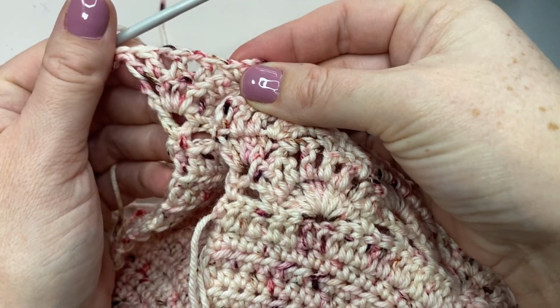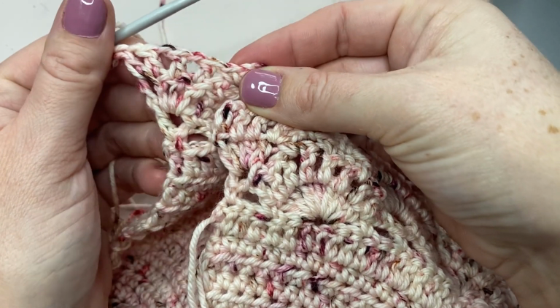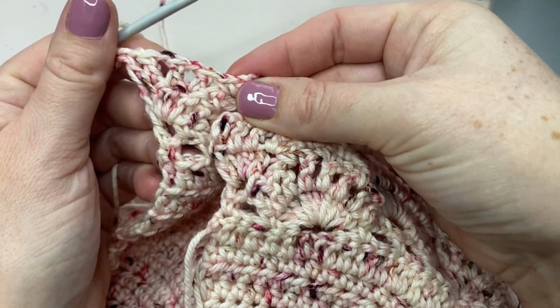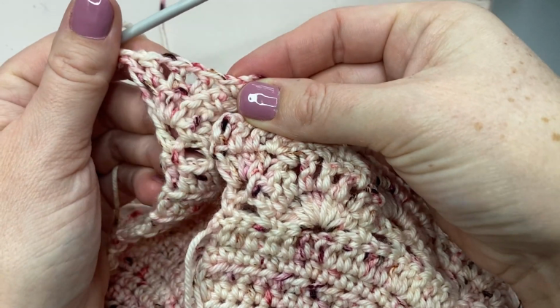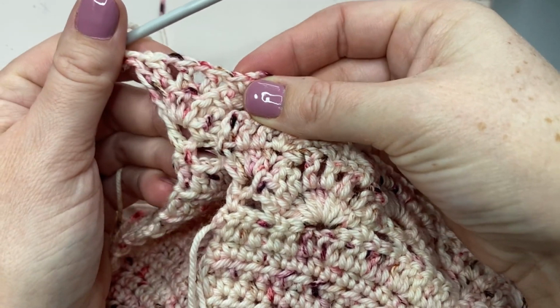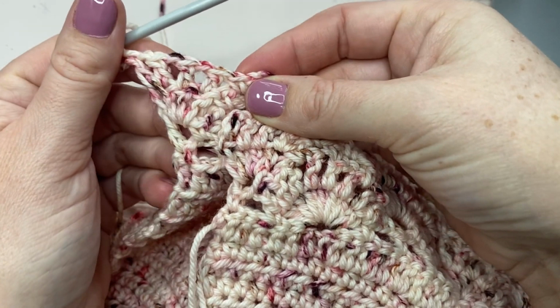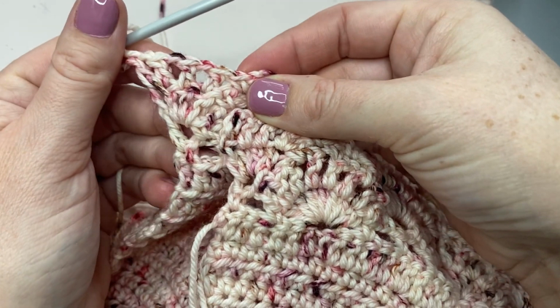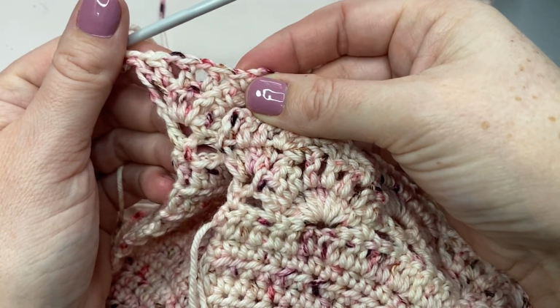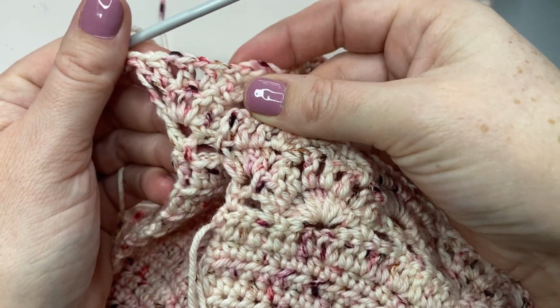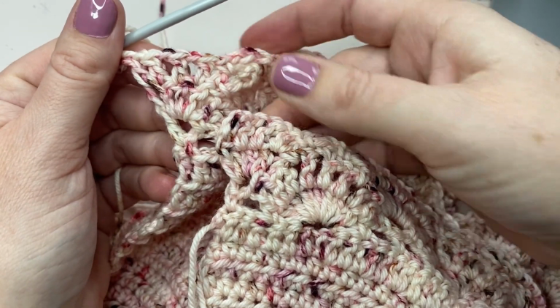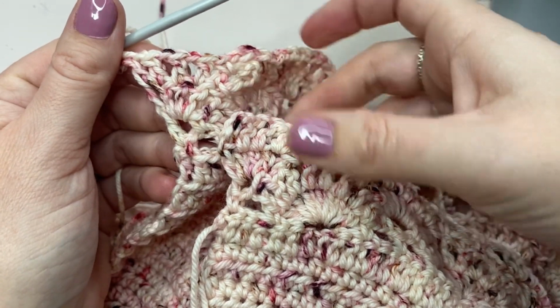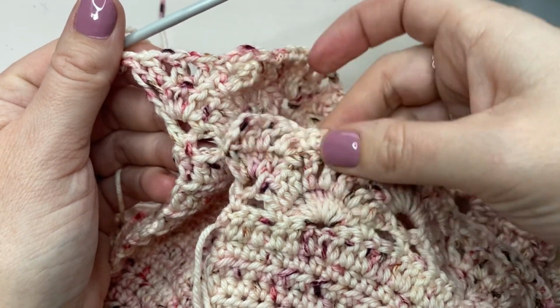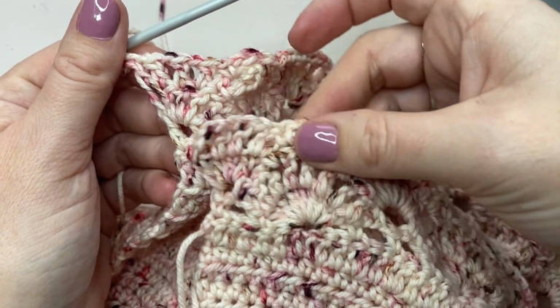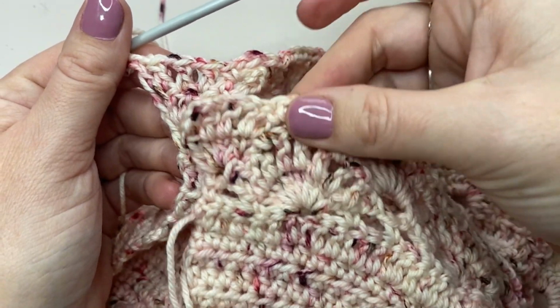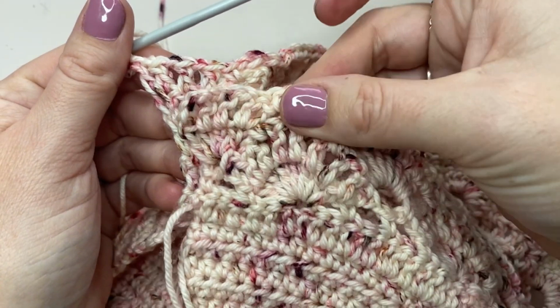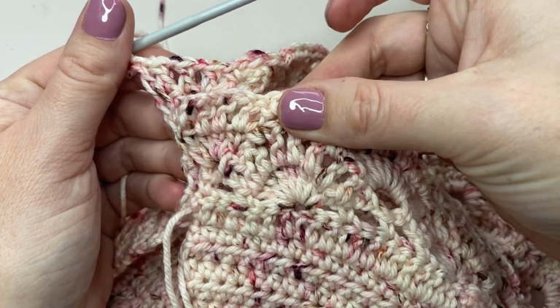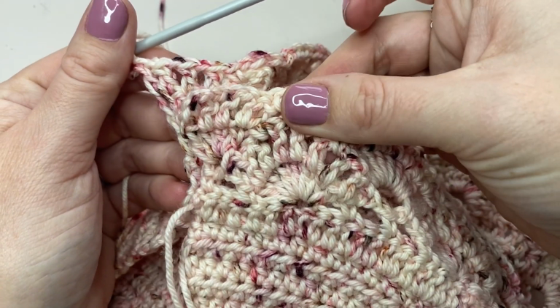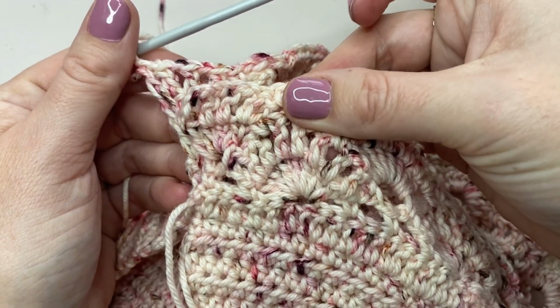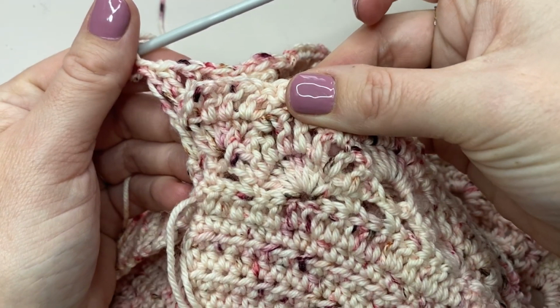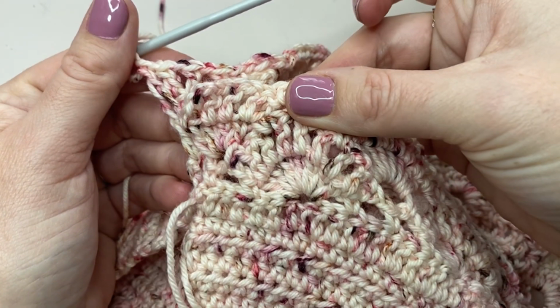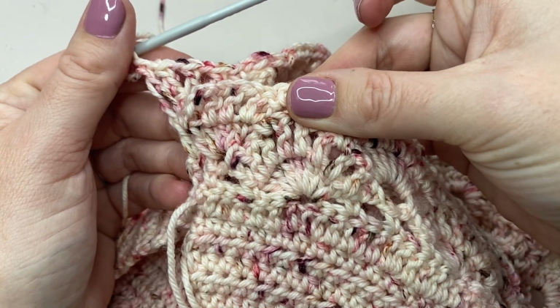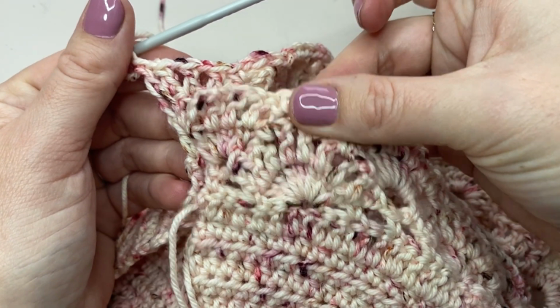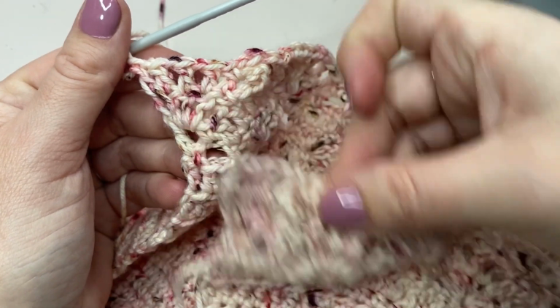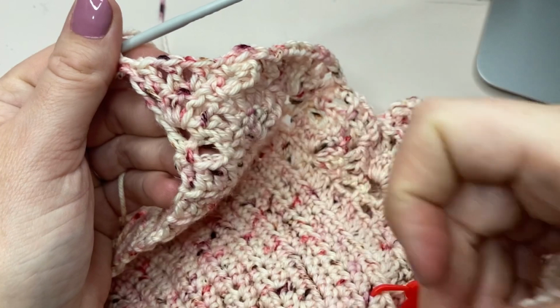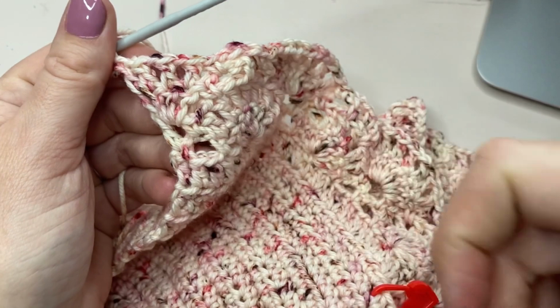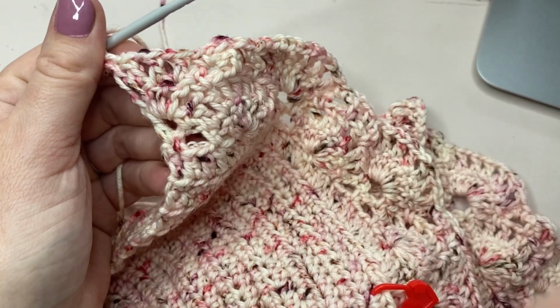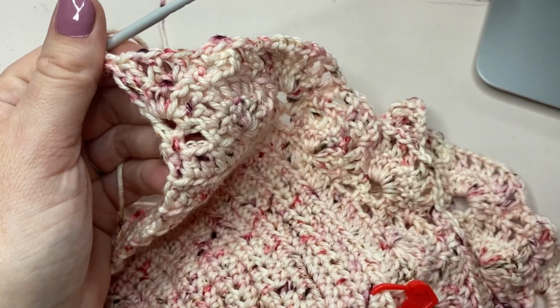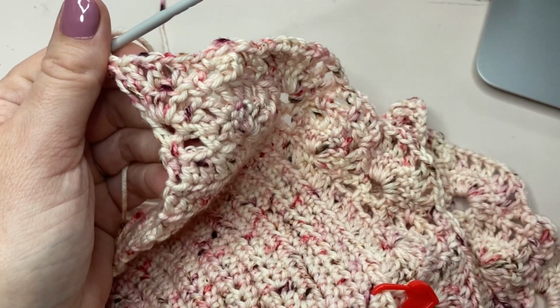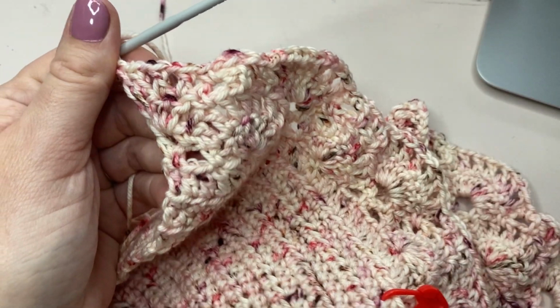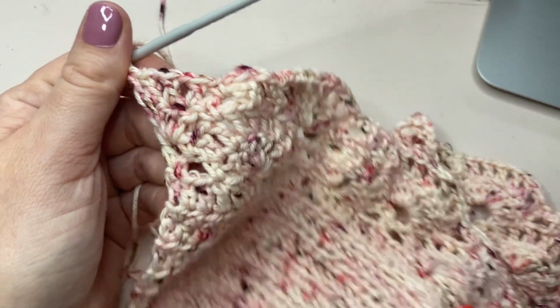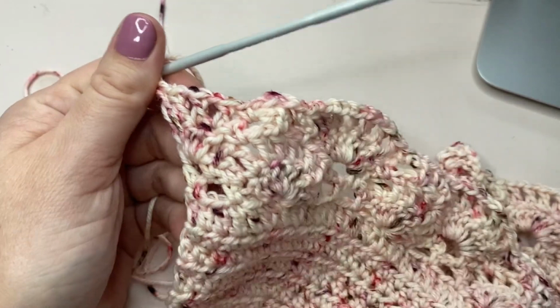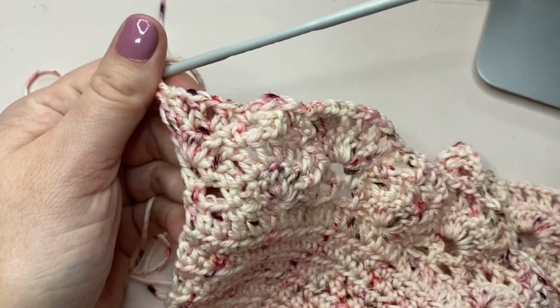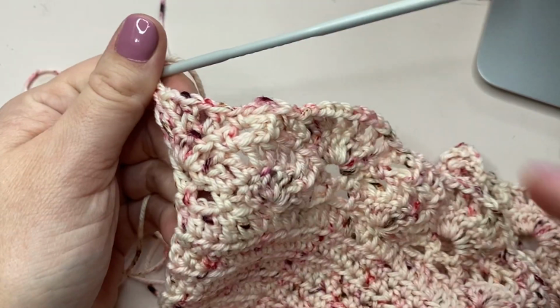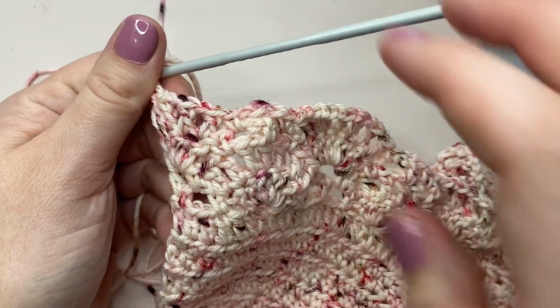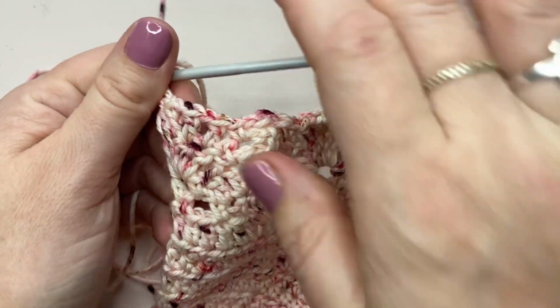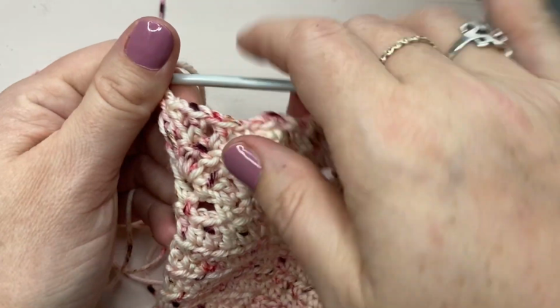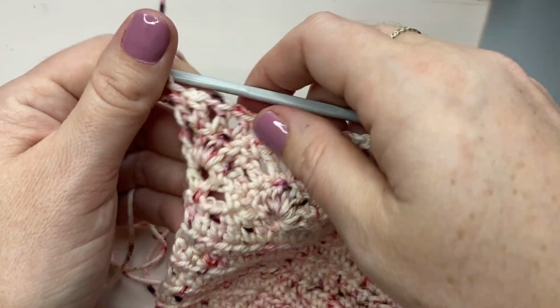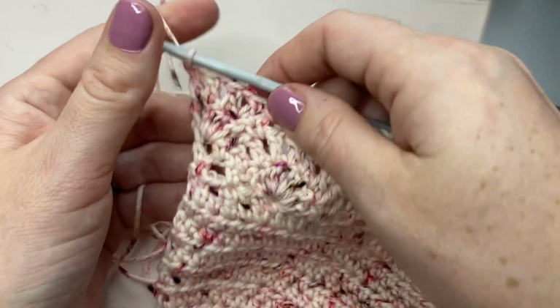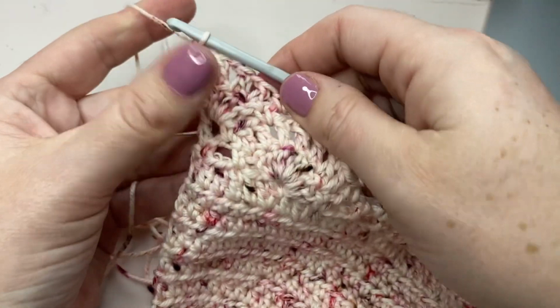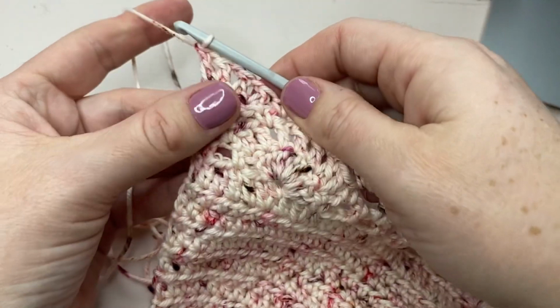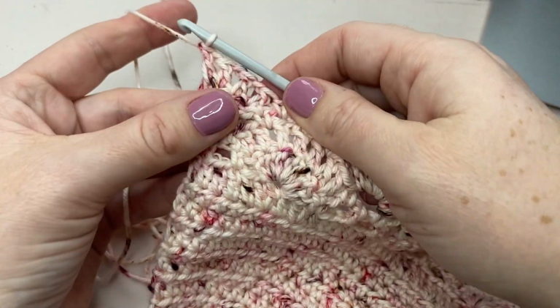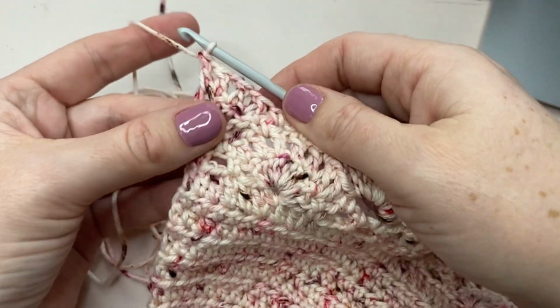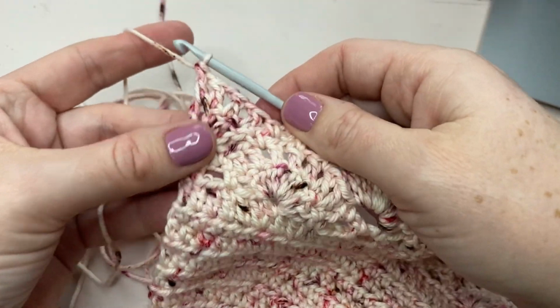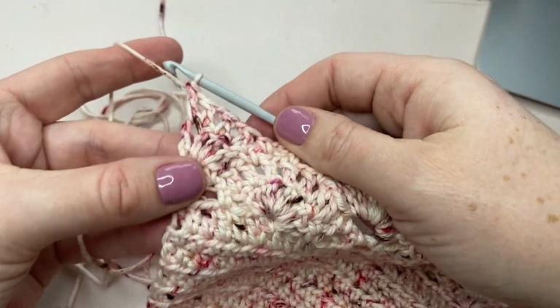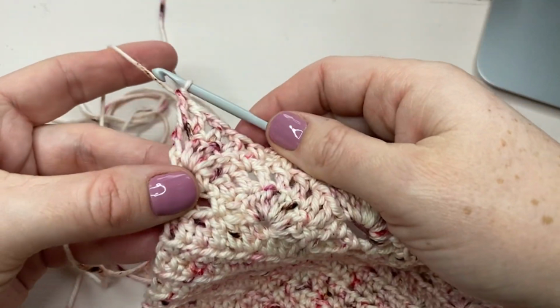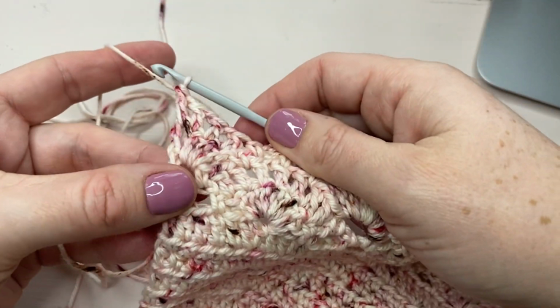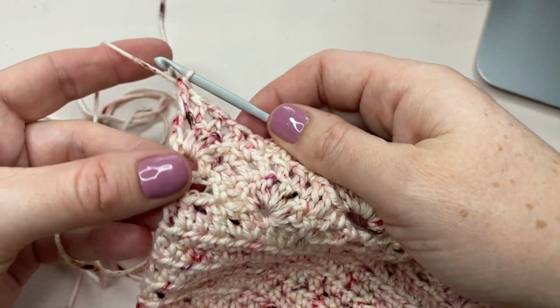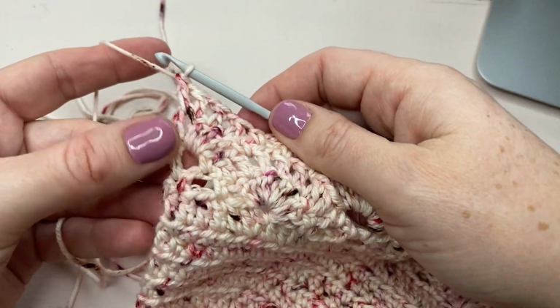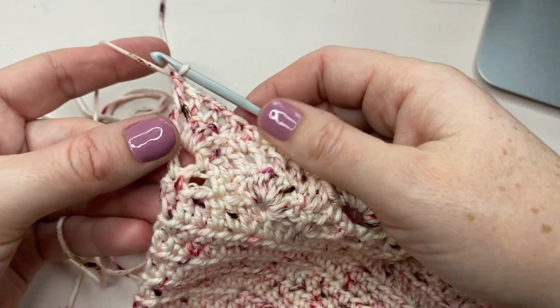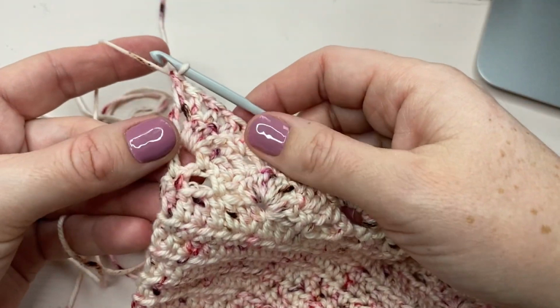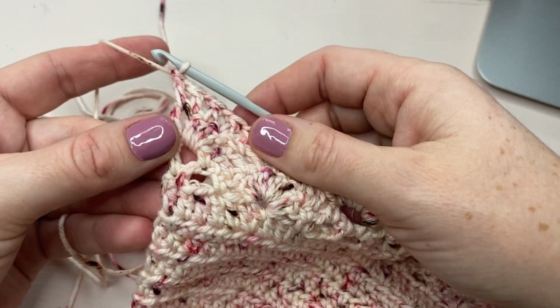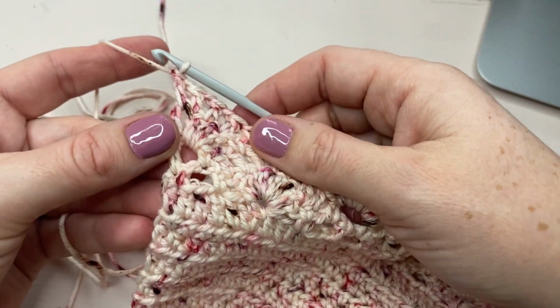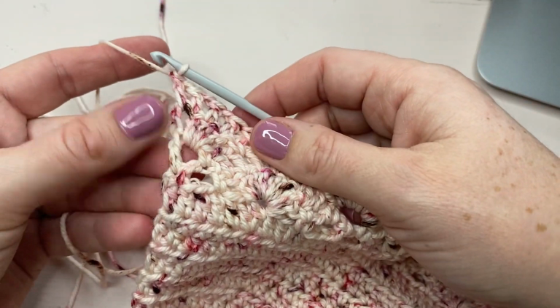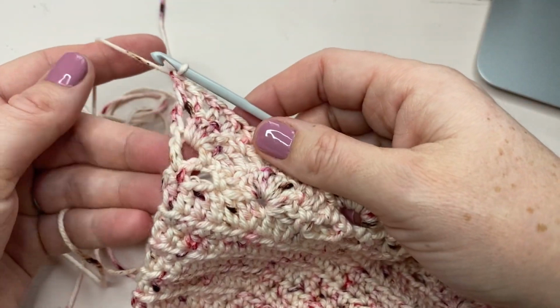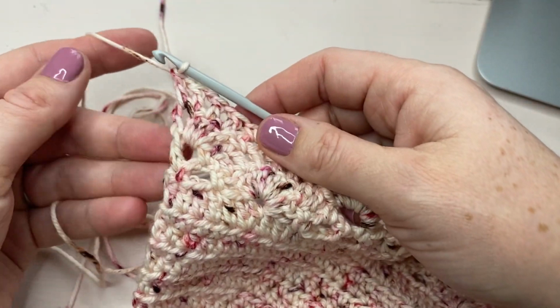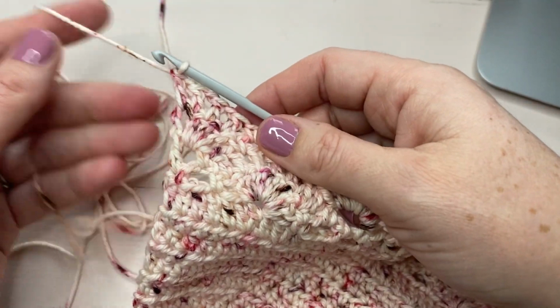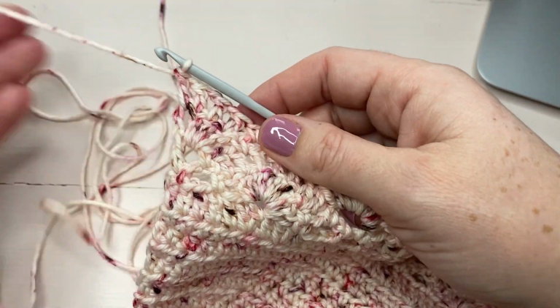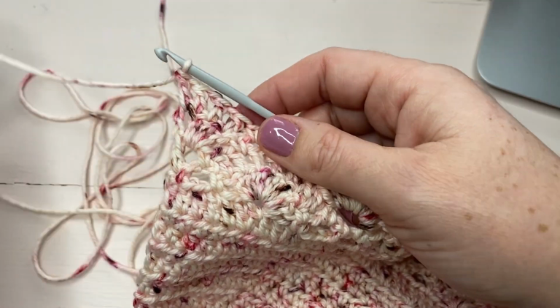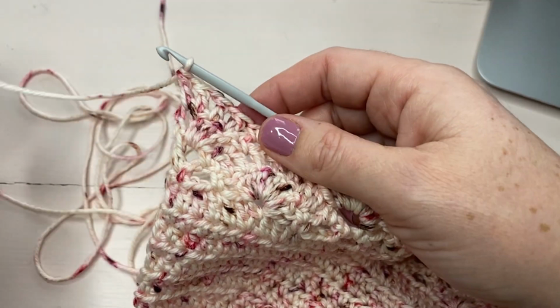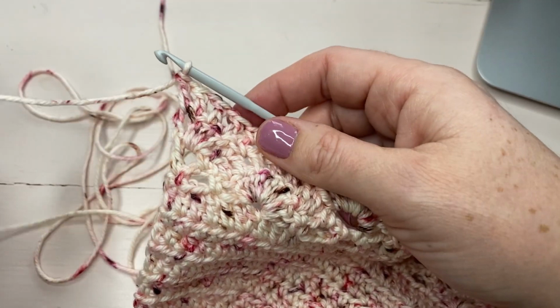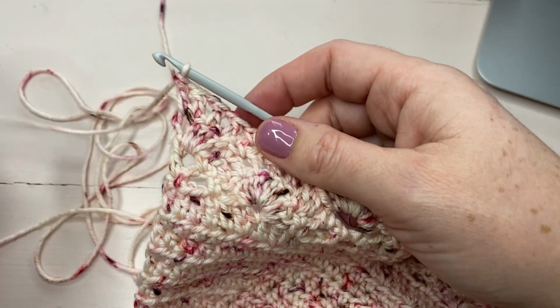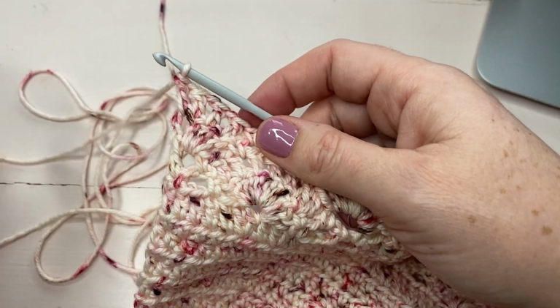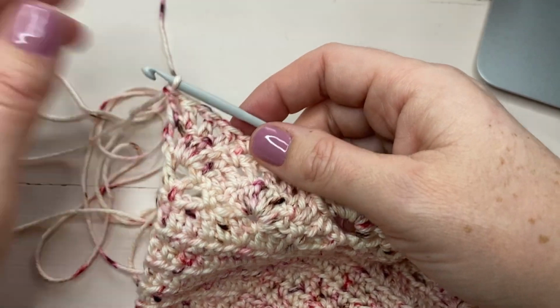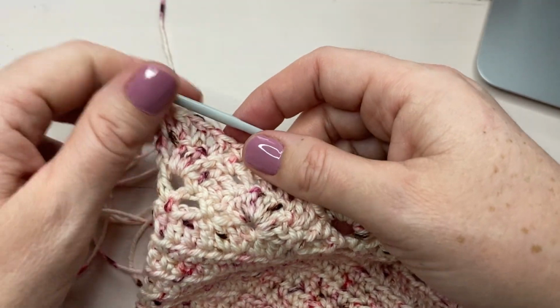The first and last part of this row are just half-shell motifs. You can see that there — finished row four.